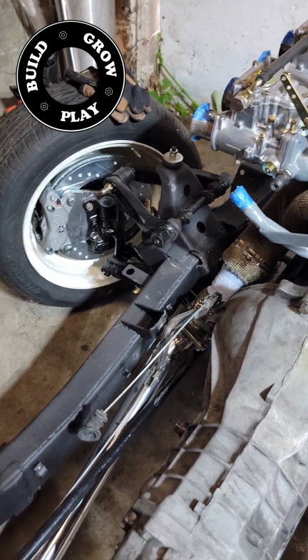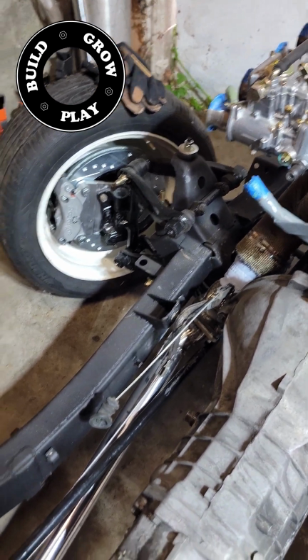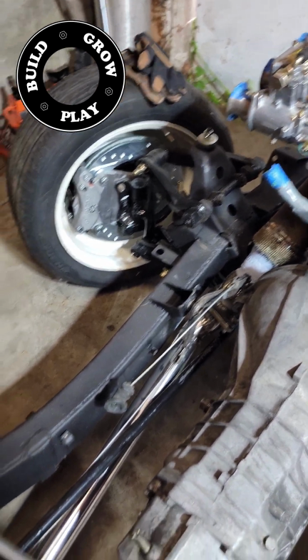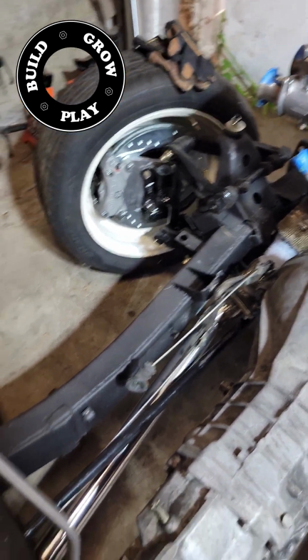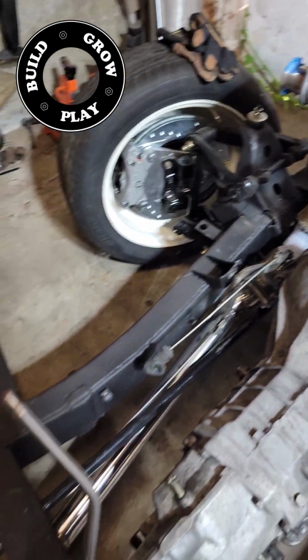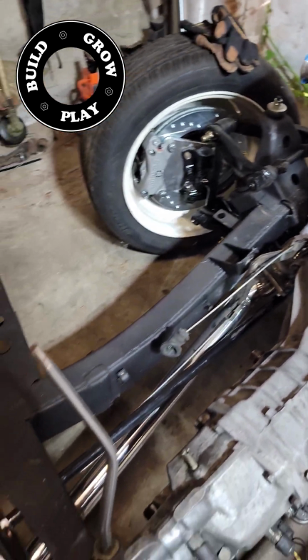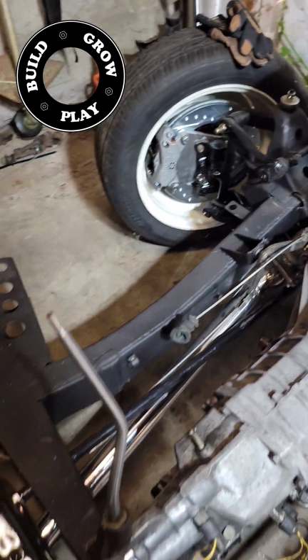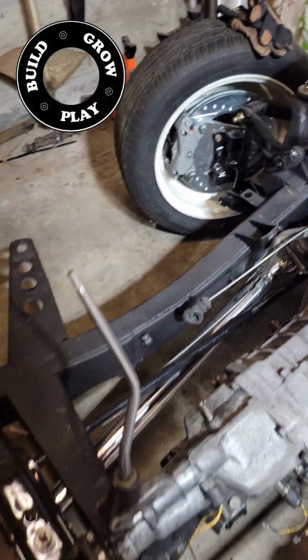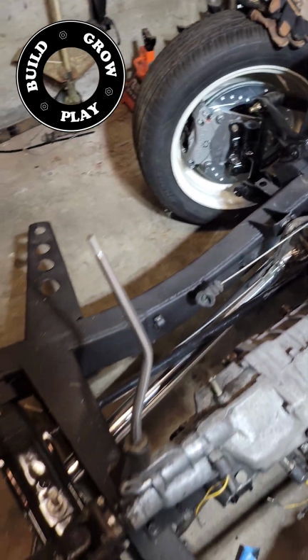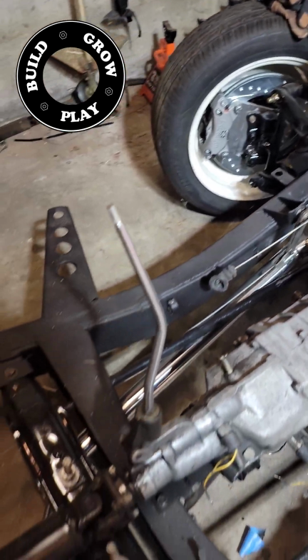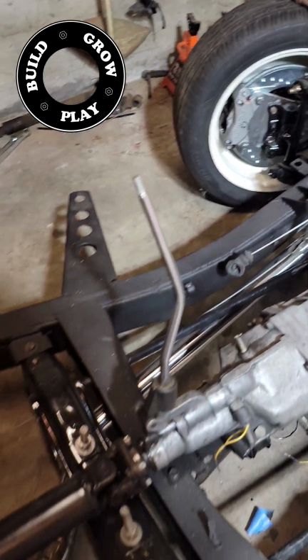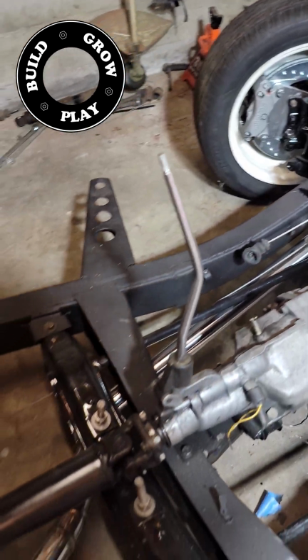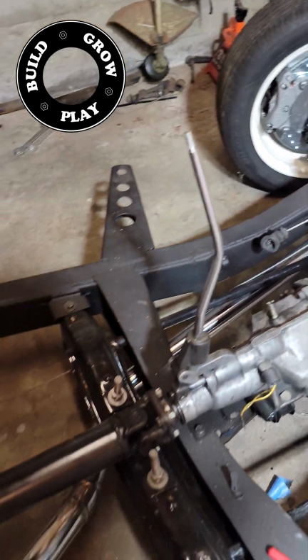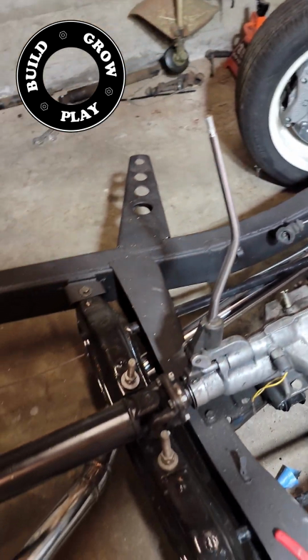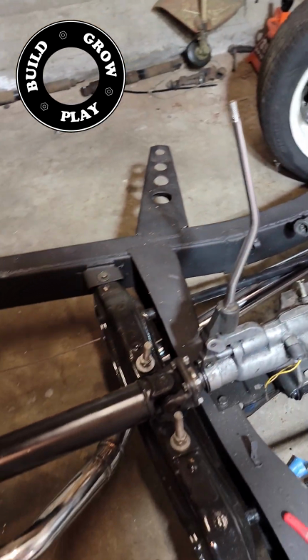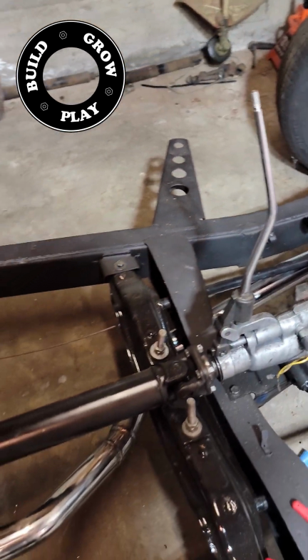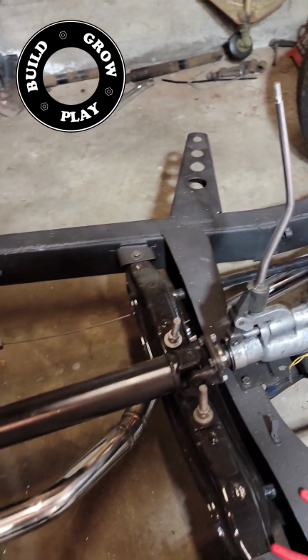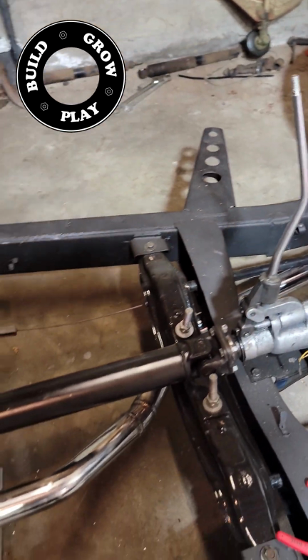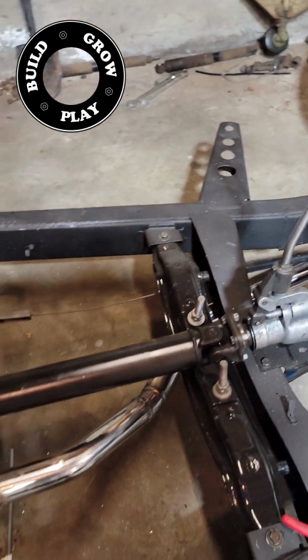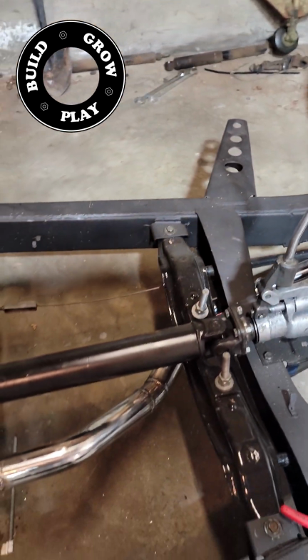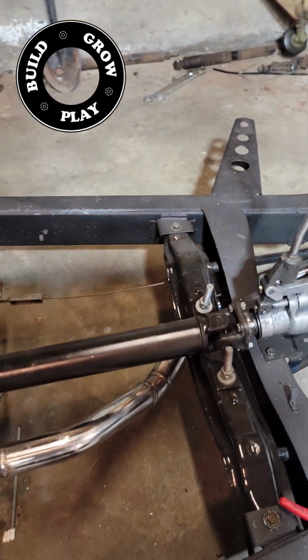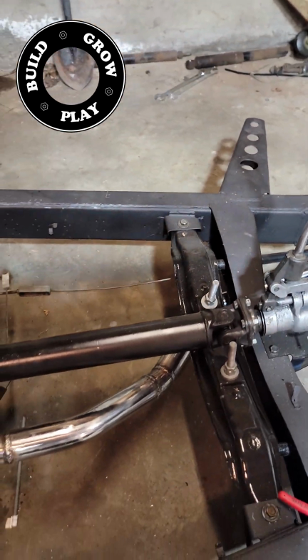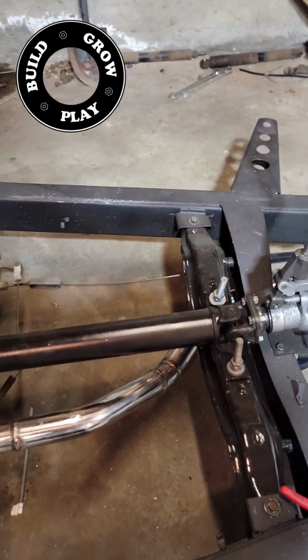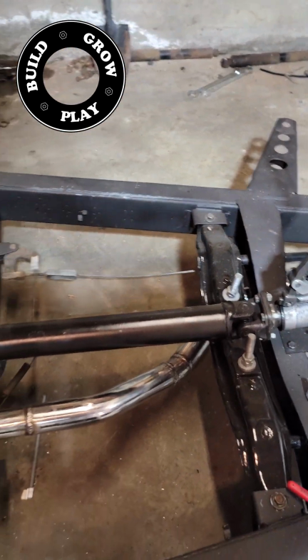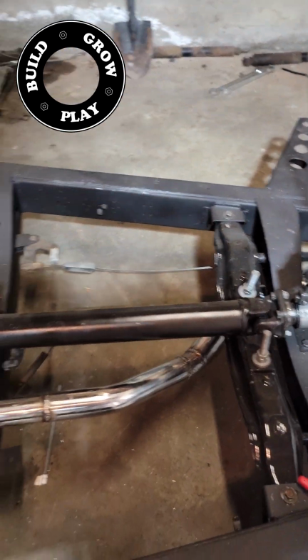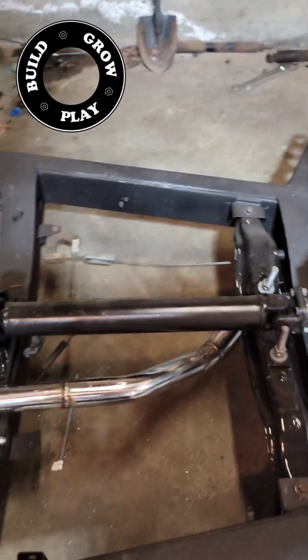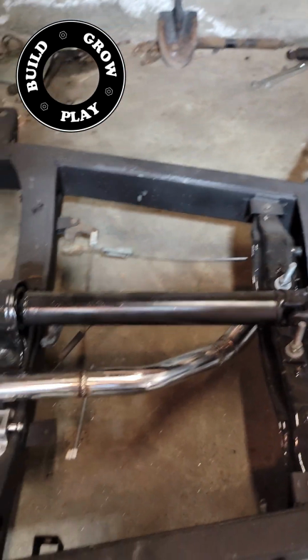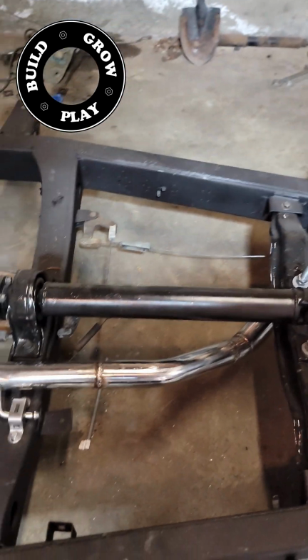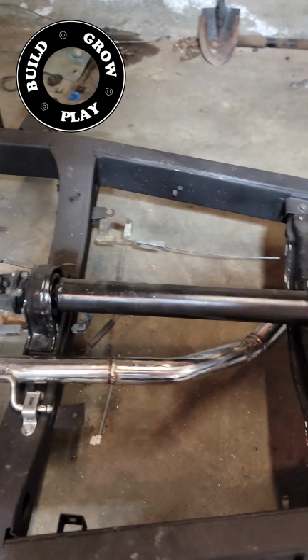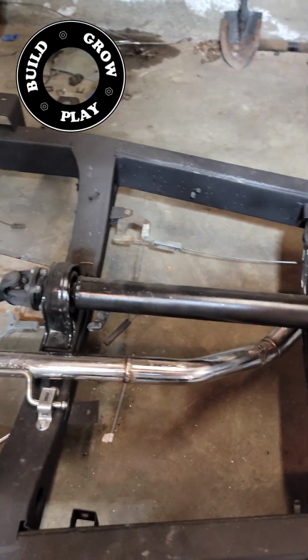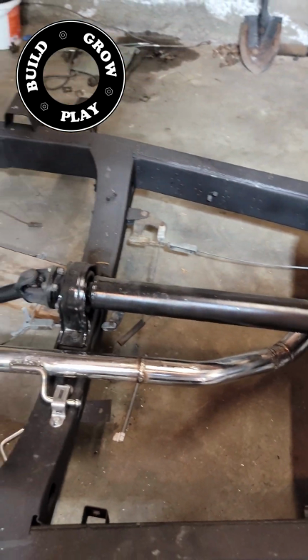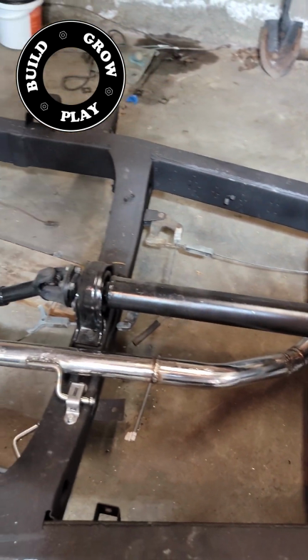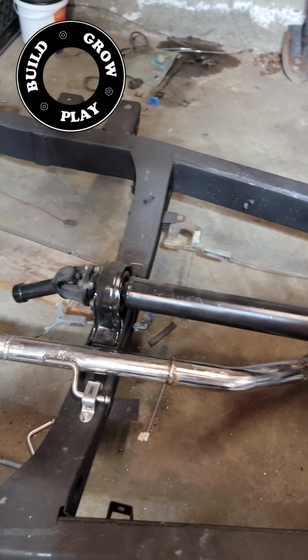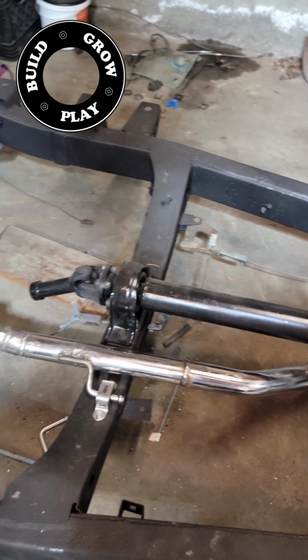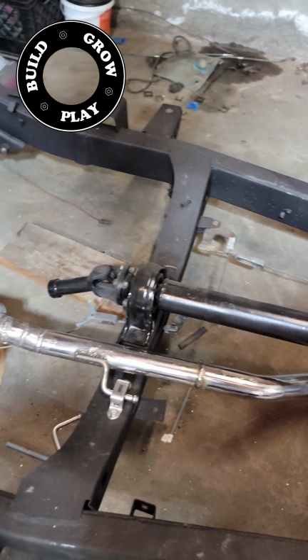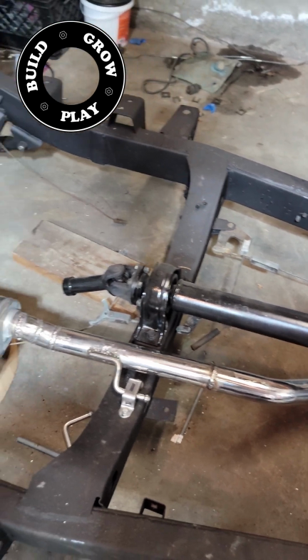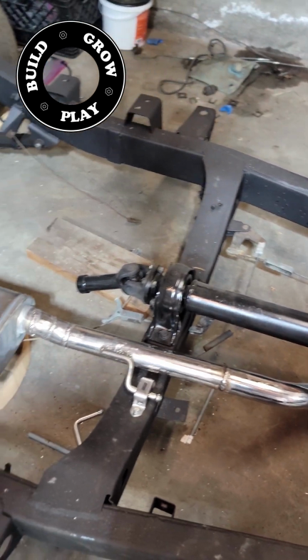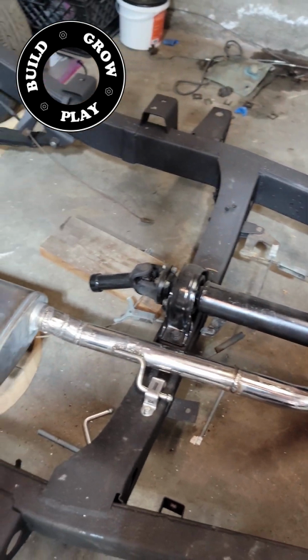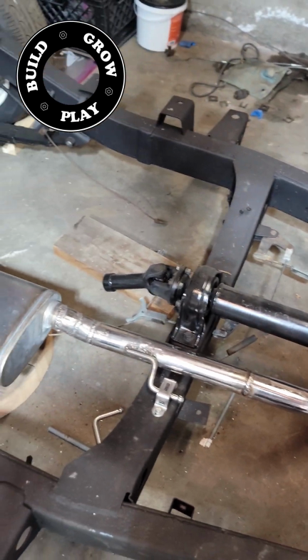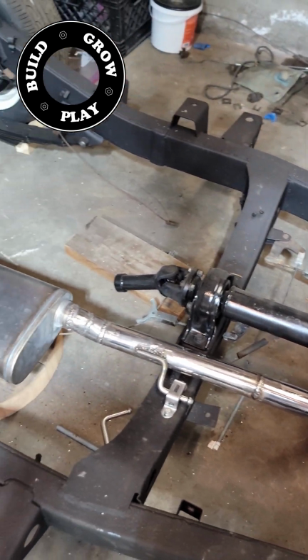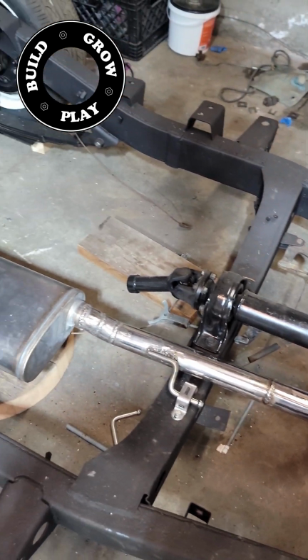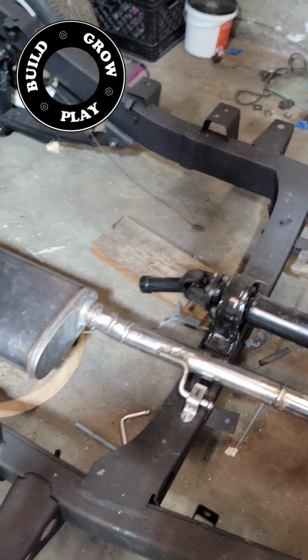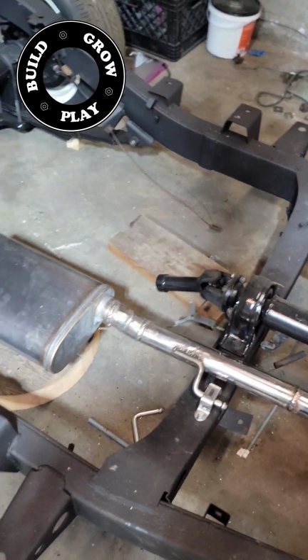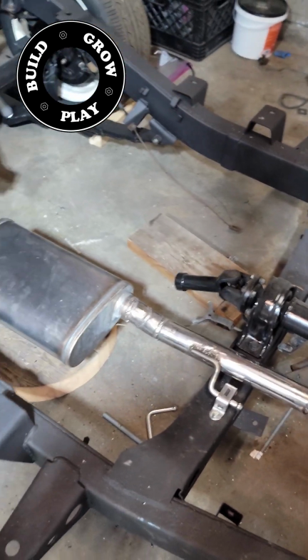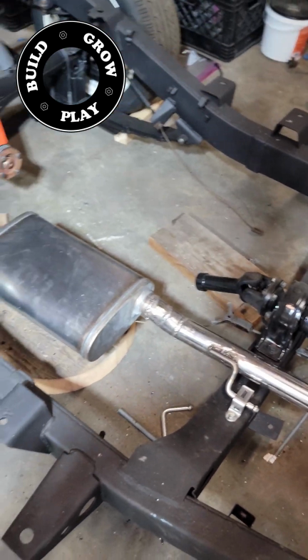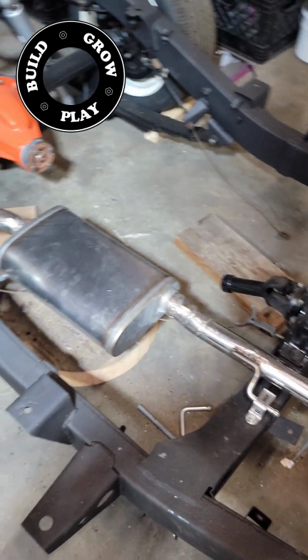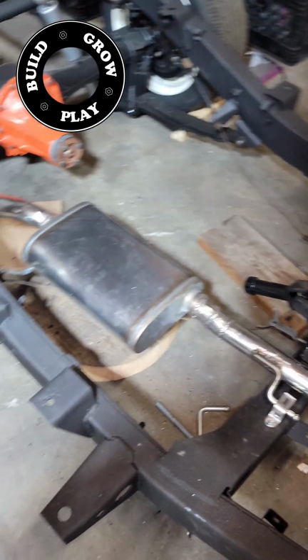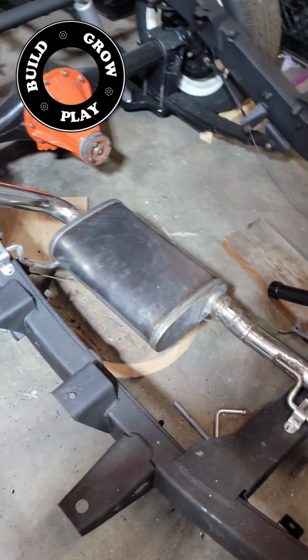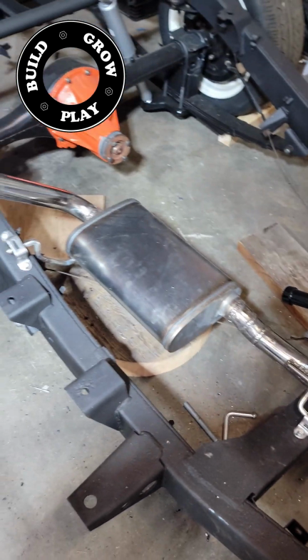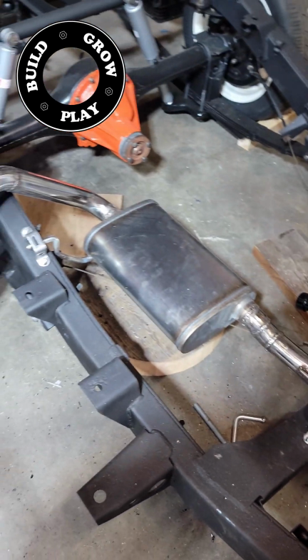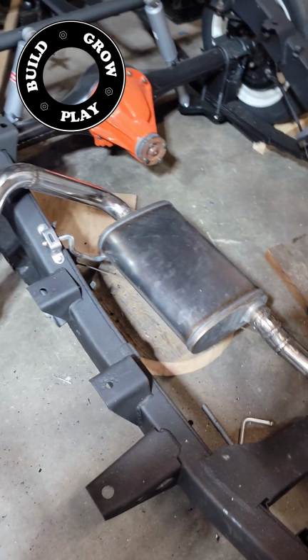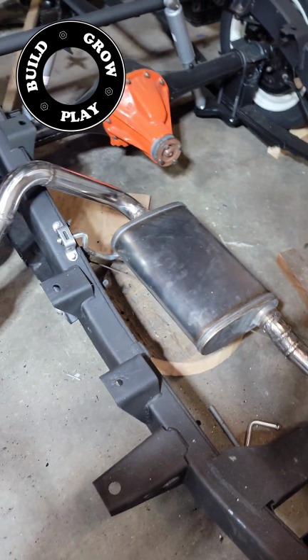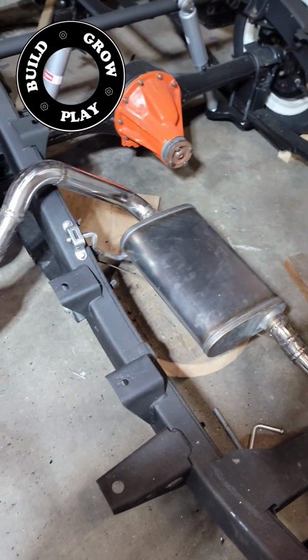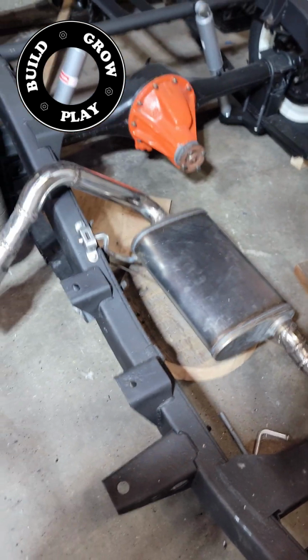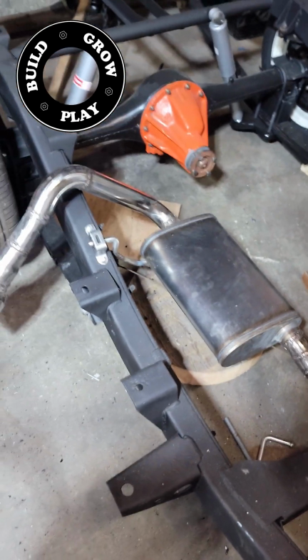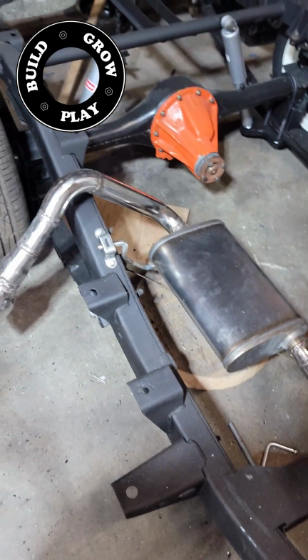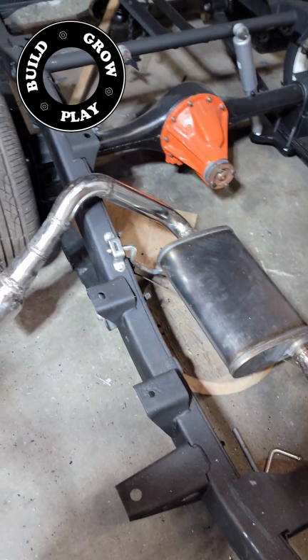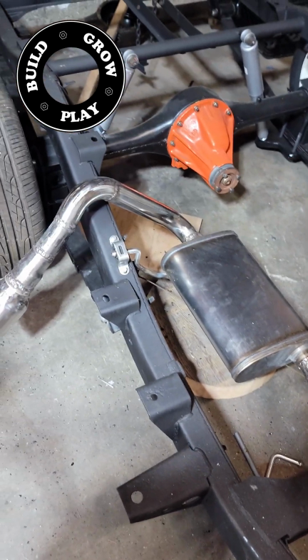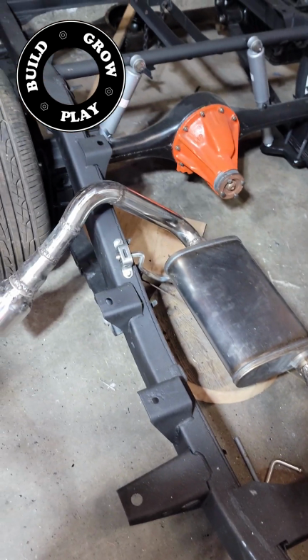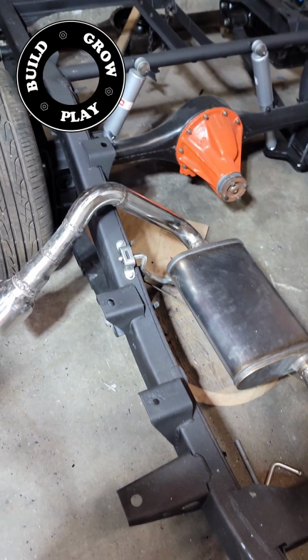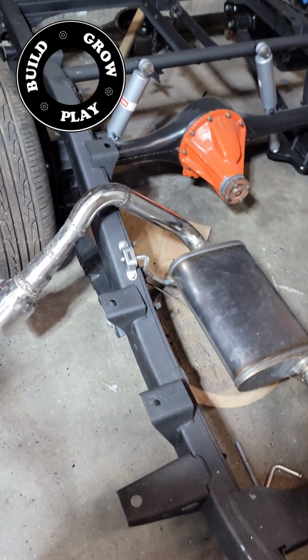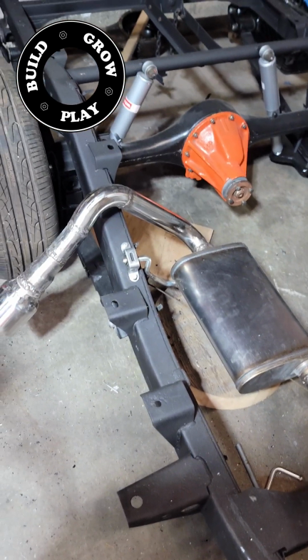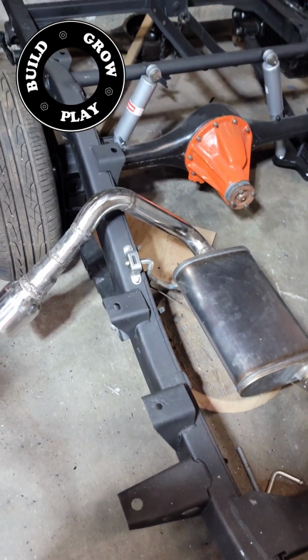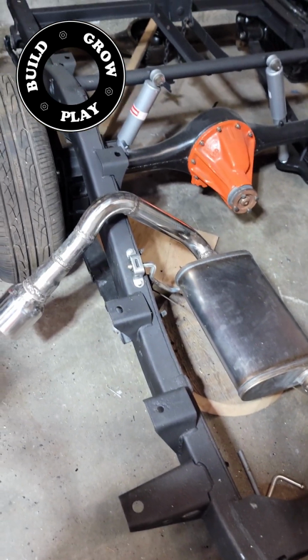This is my finished system on my old Datsun pickup. If you'd like to see more content of this vehicle, please subscribe to Build Grow Play and we'll see you in the next video.